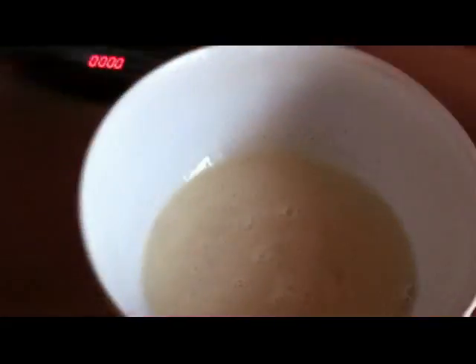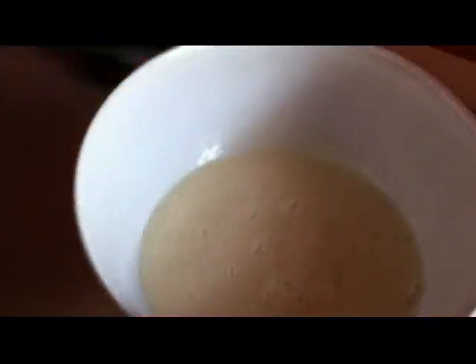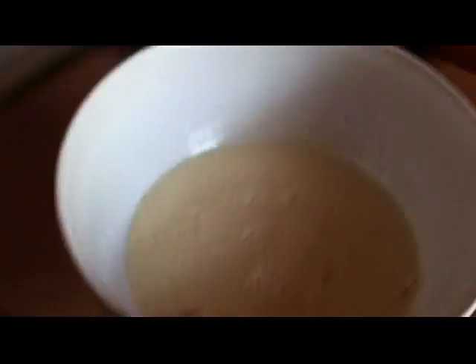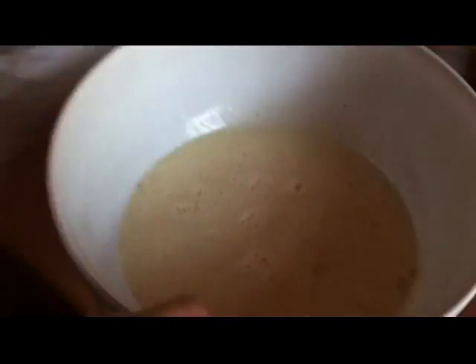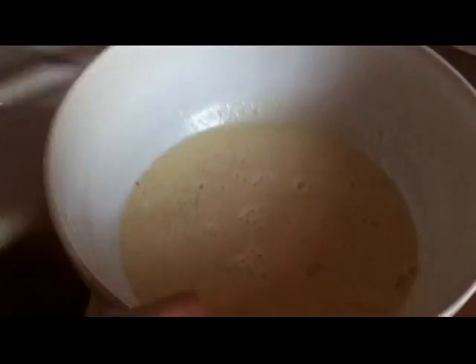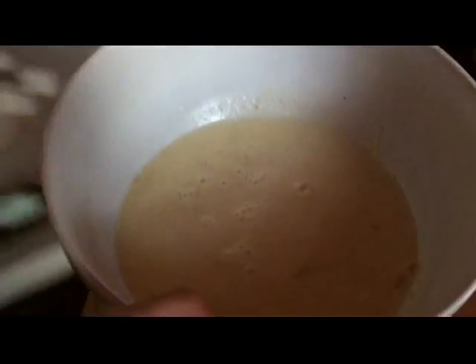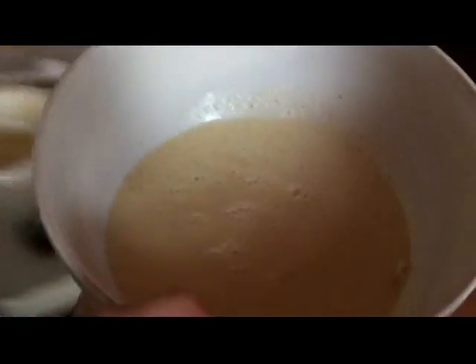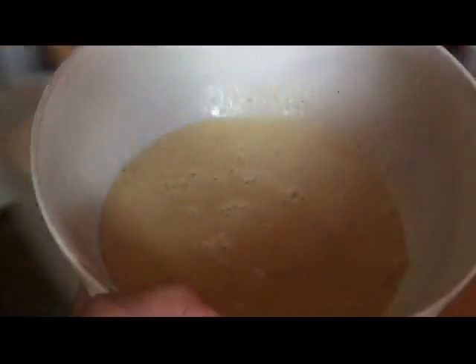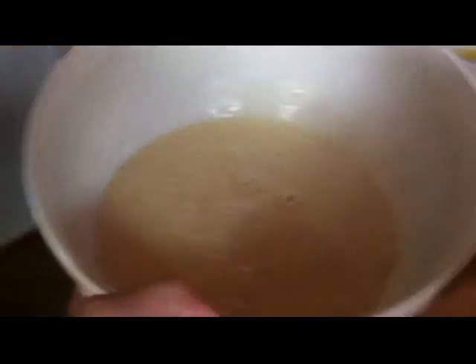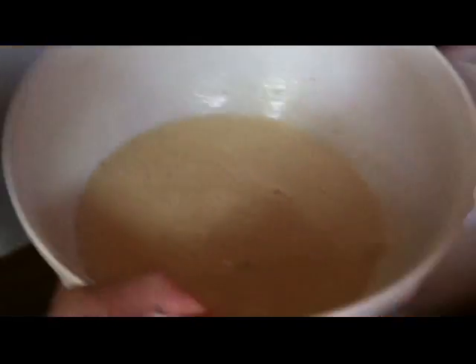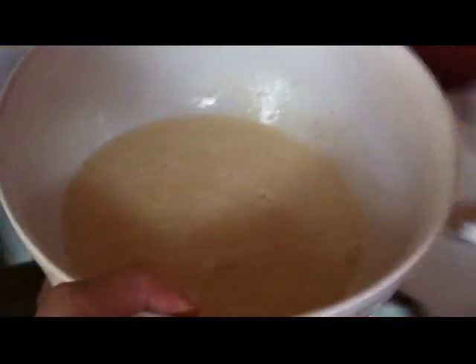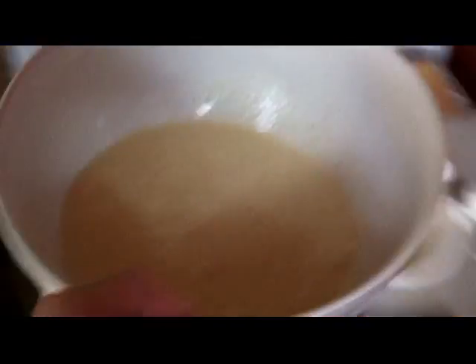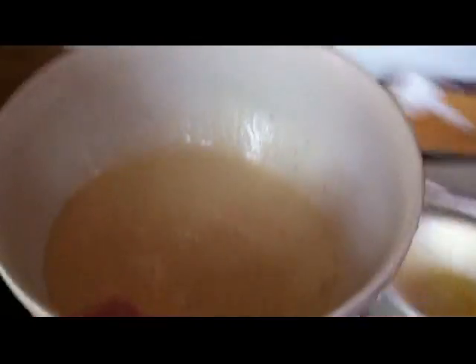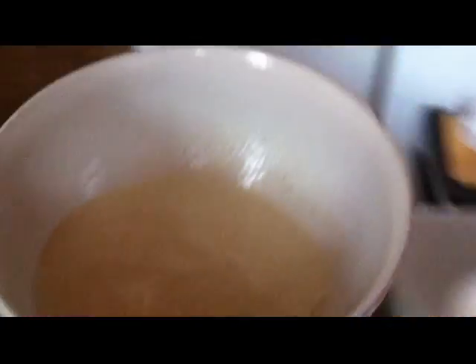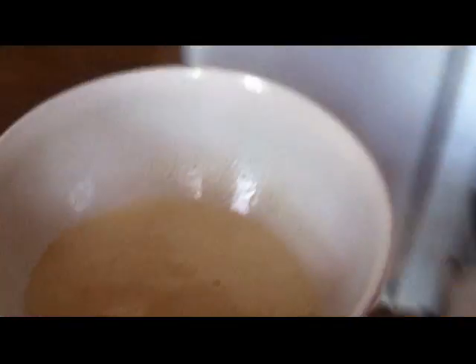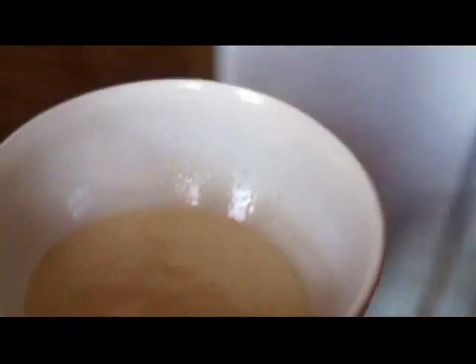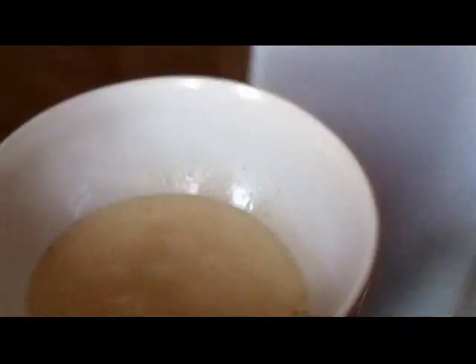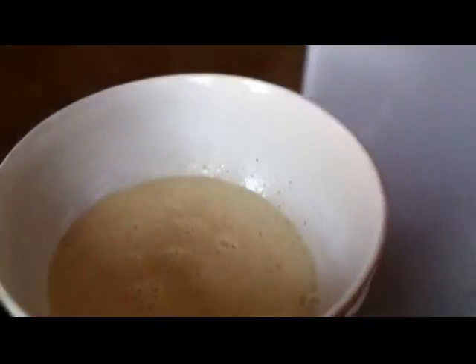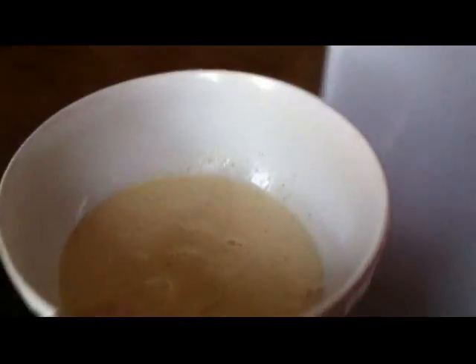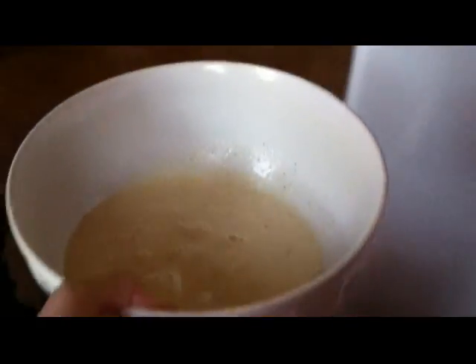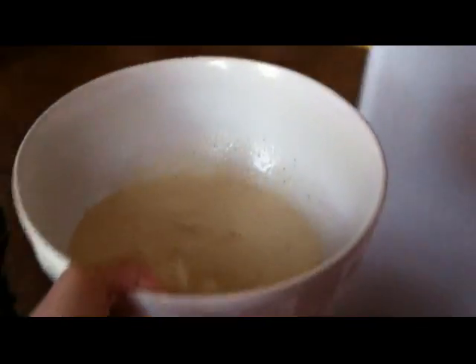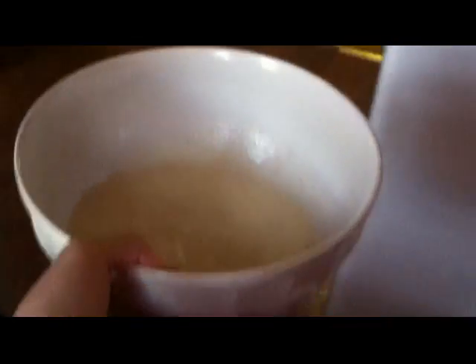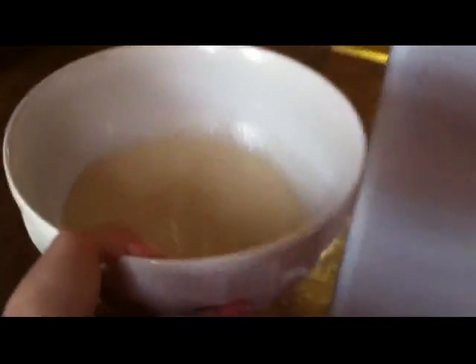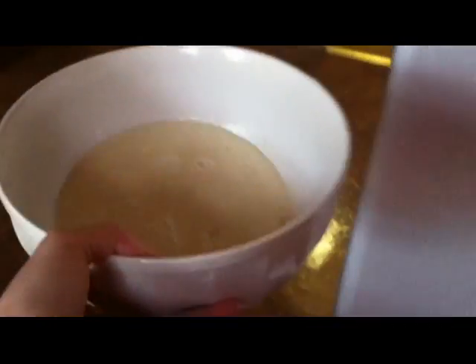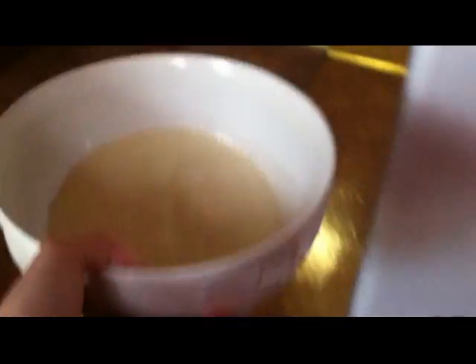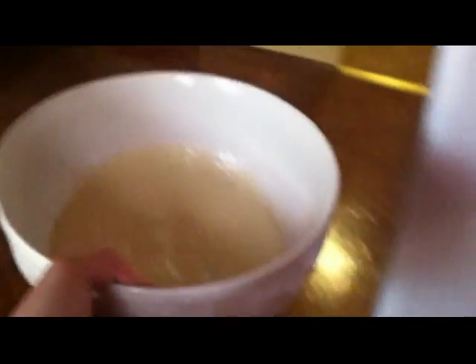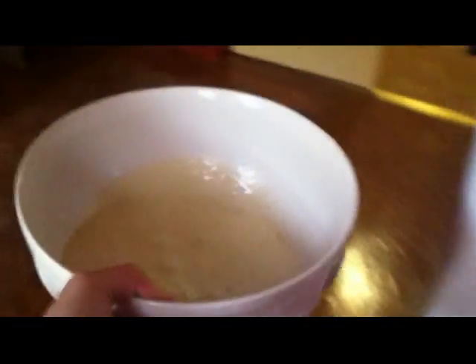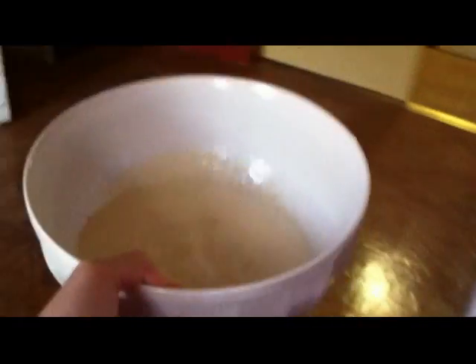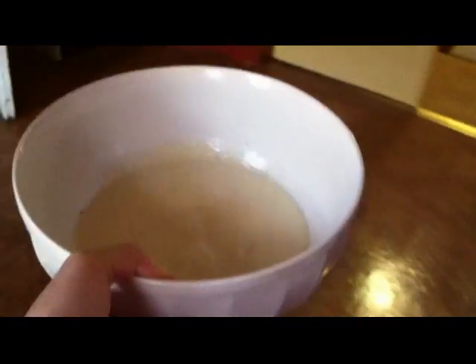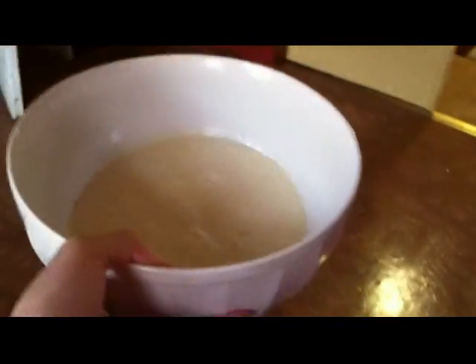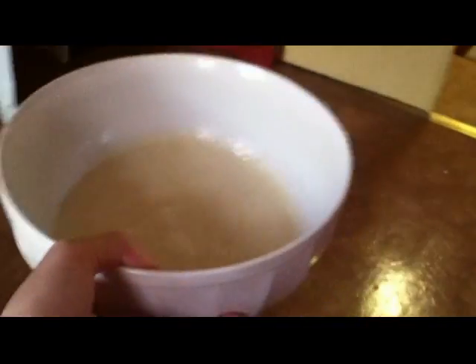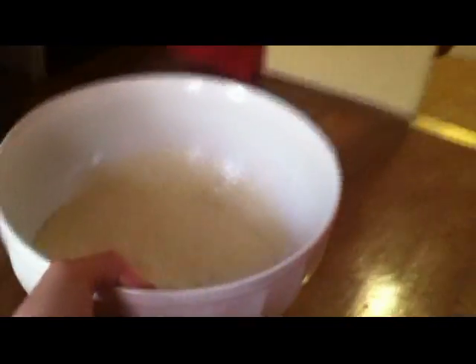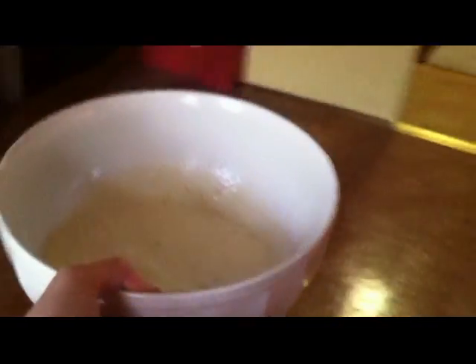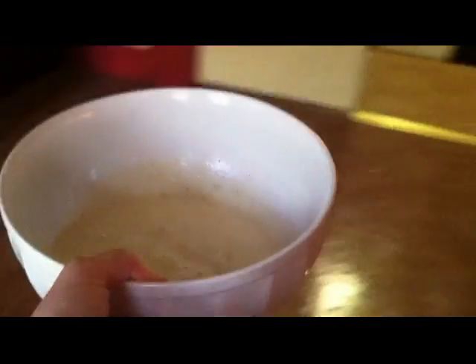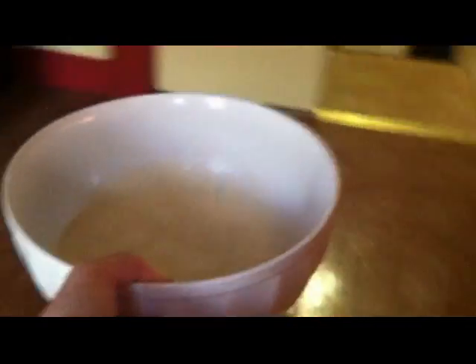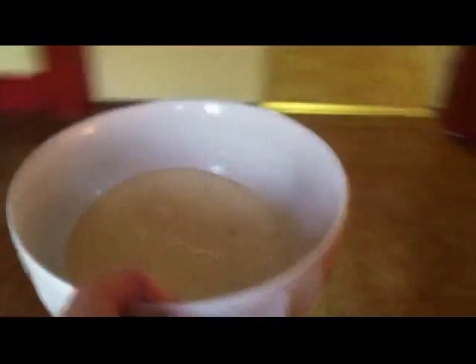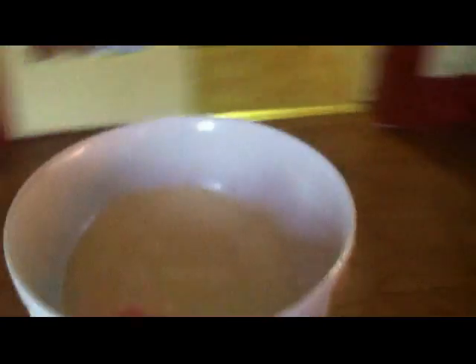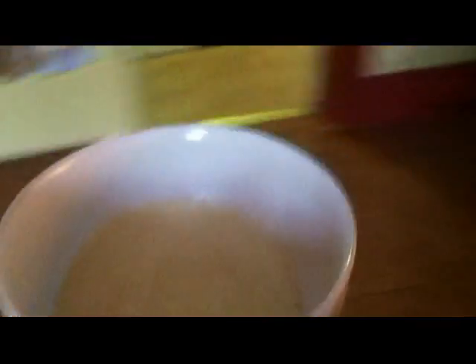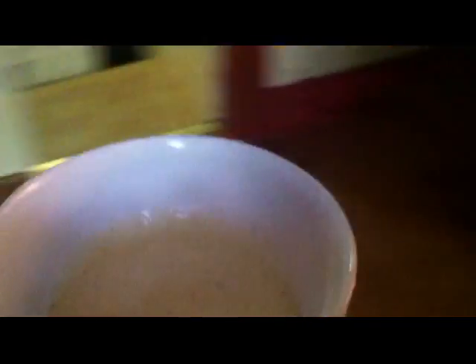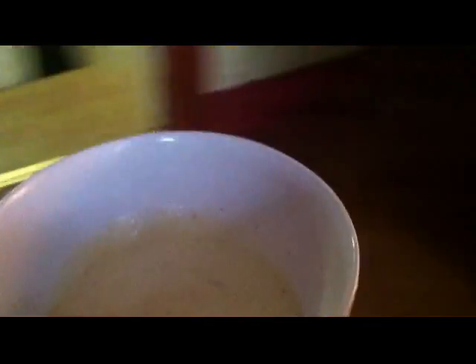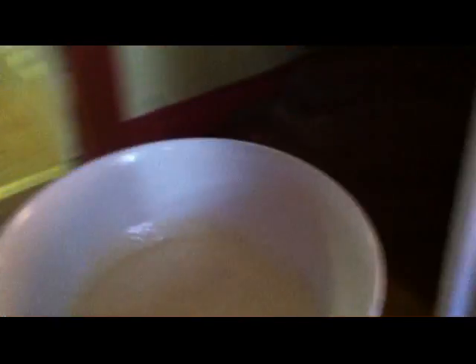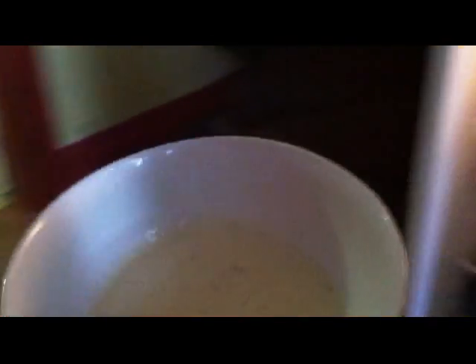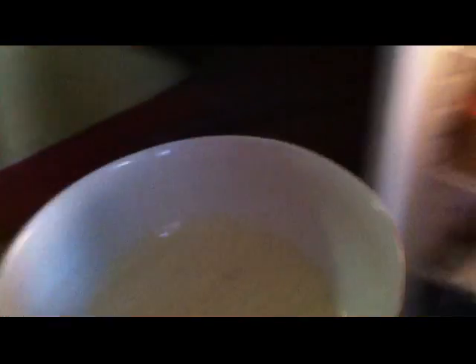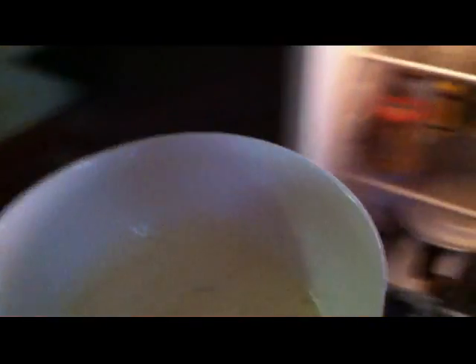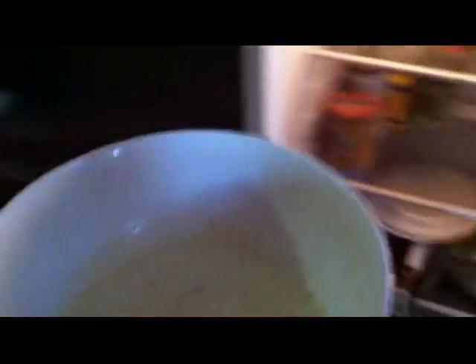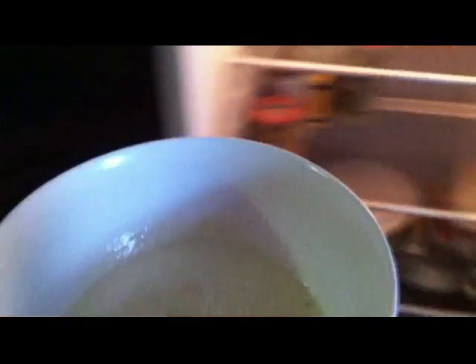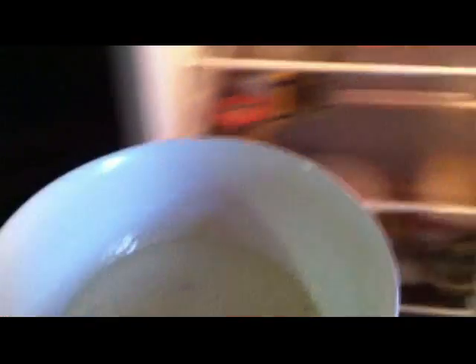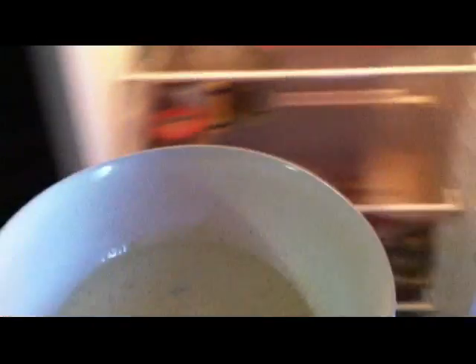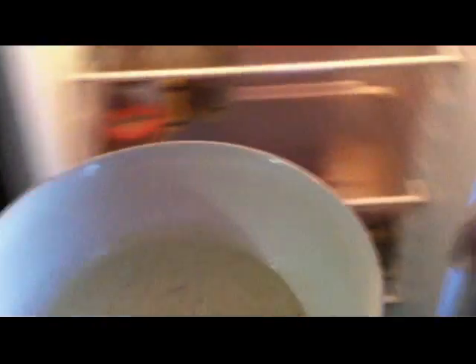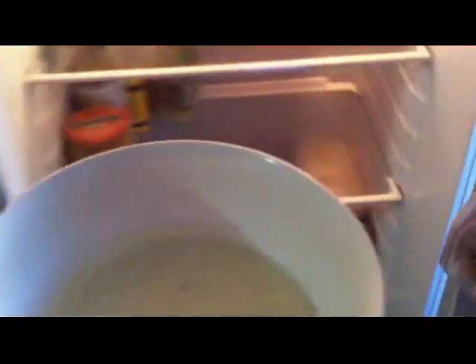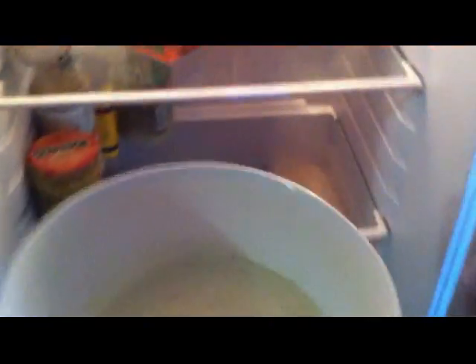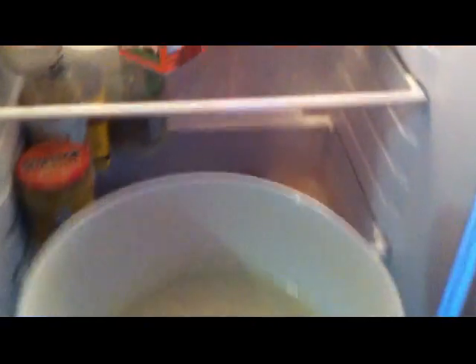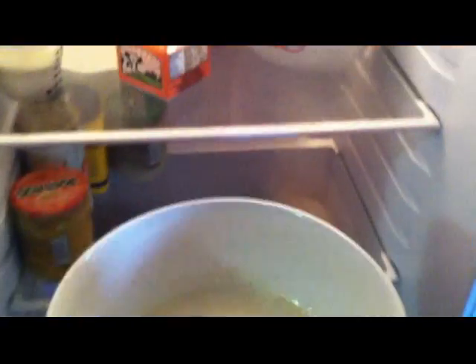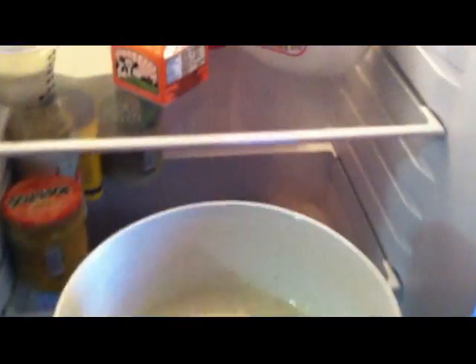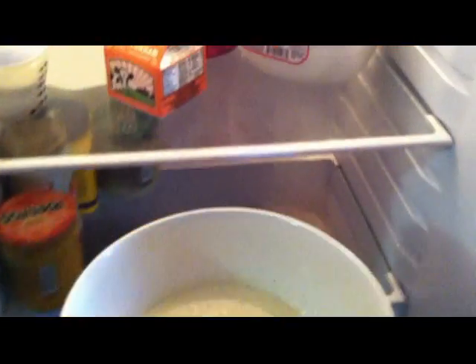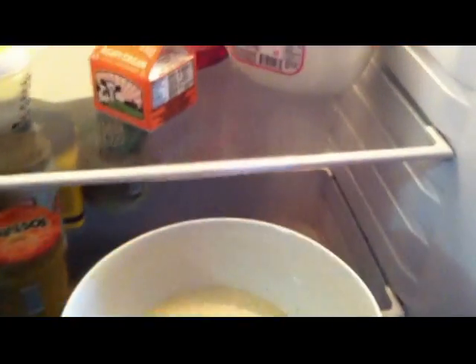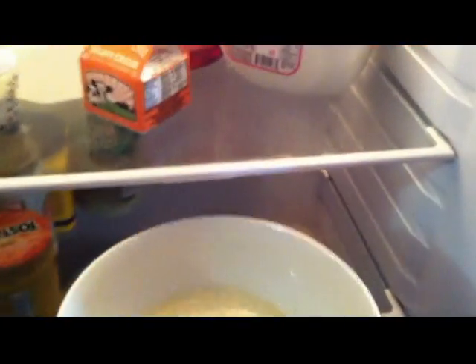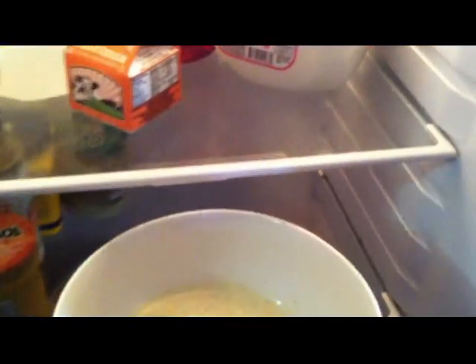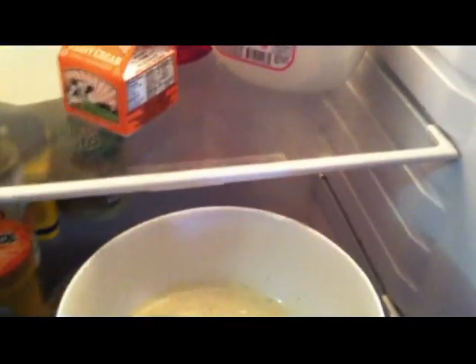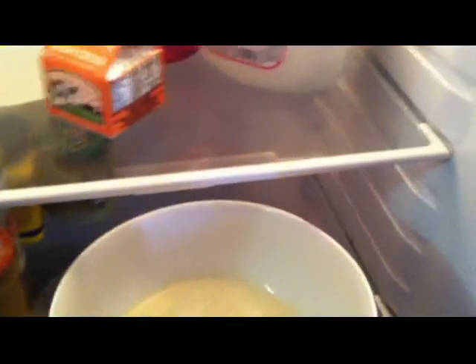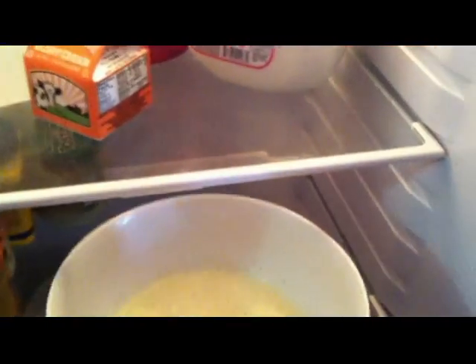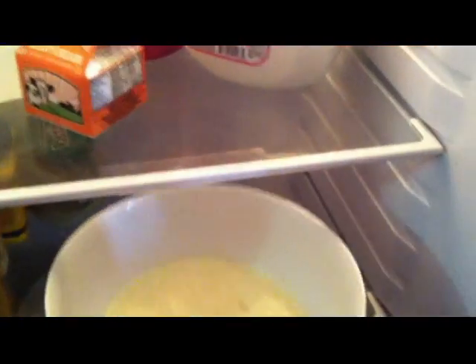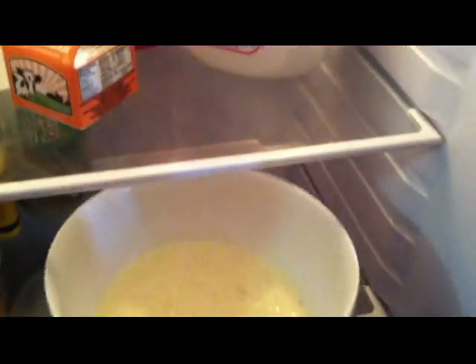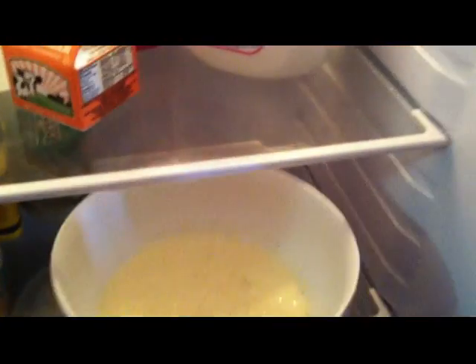Add your mixture to a bowl and place it in the fridge for one hour.